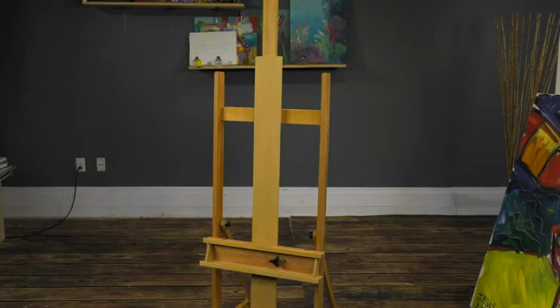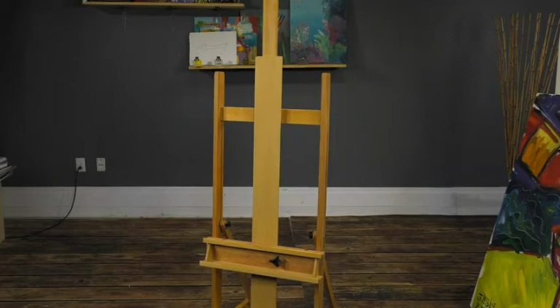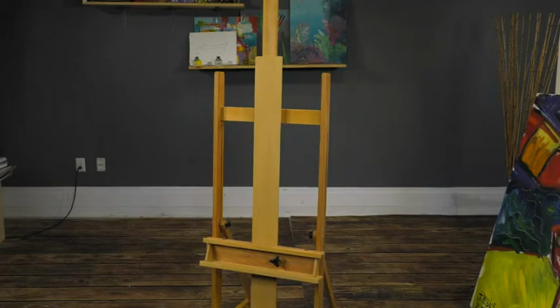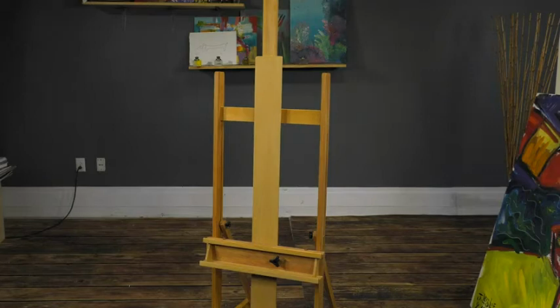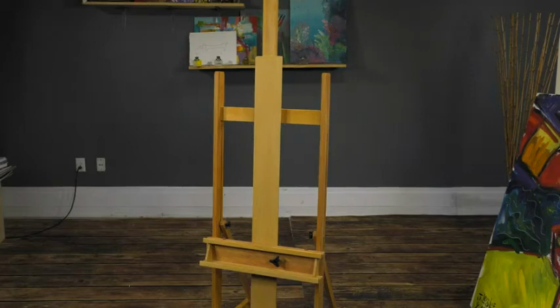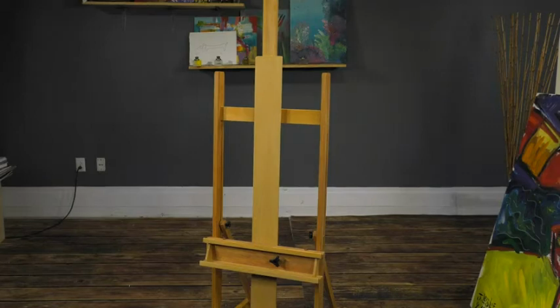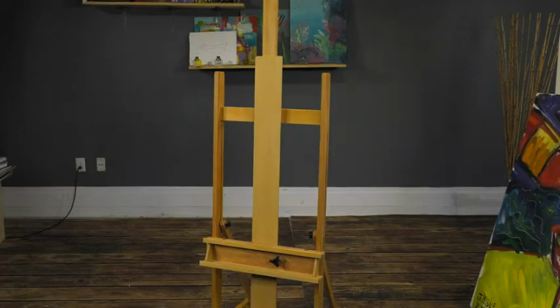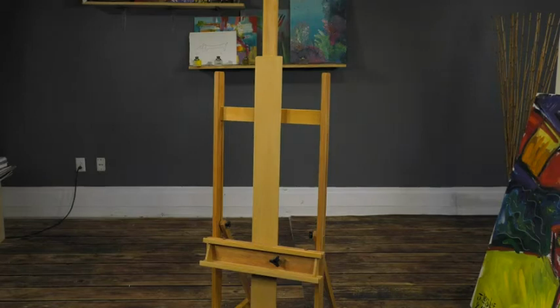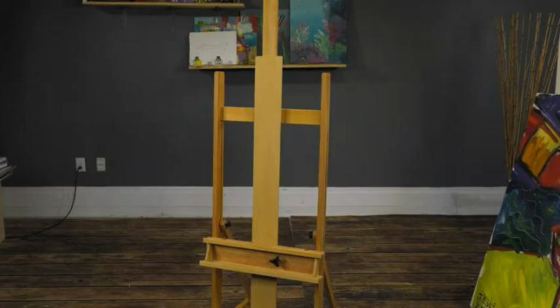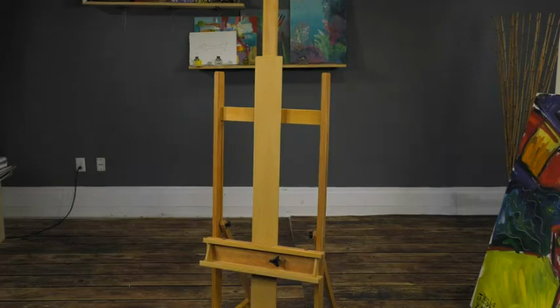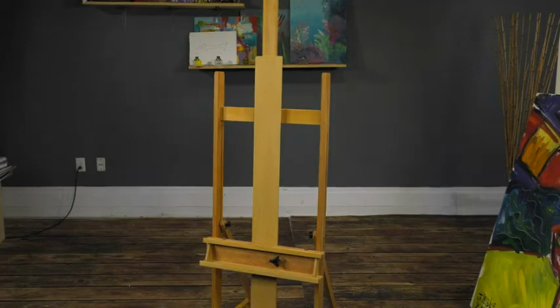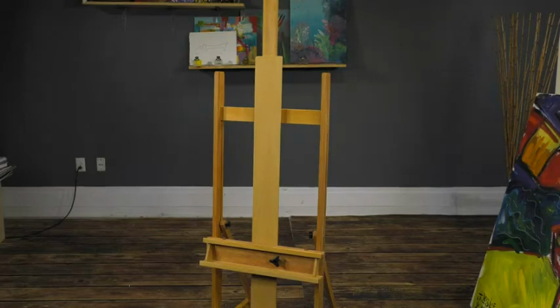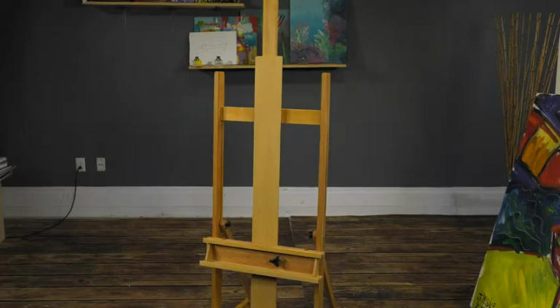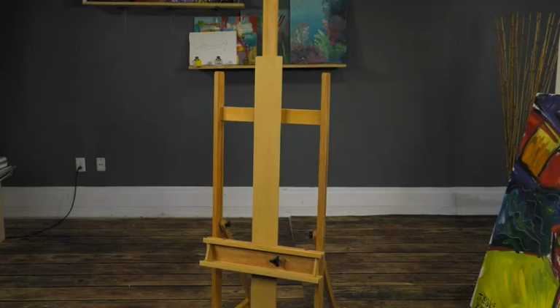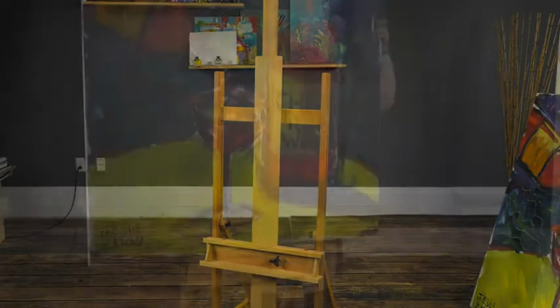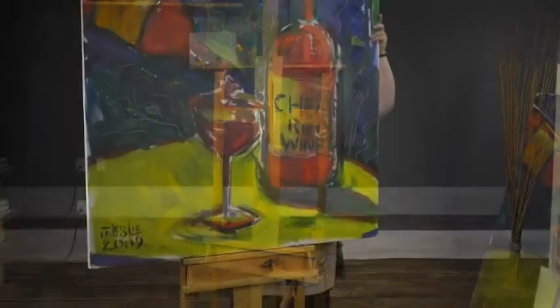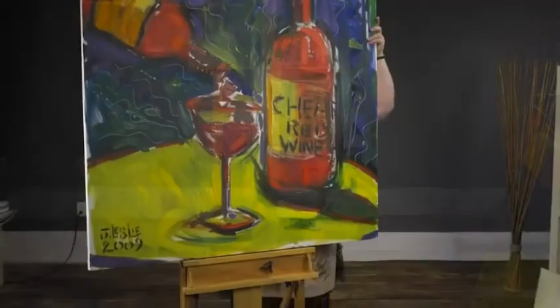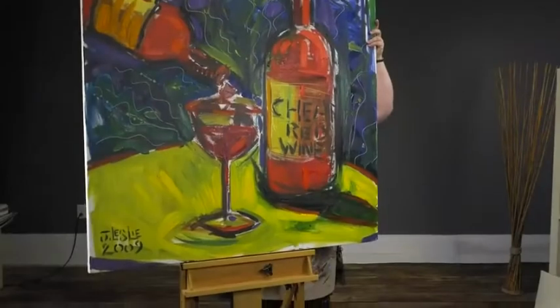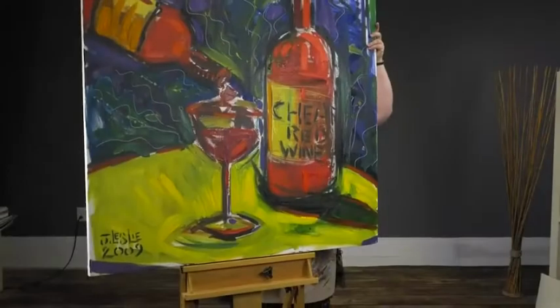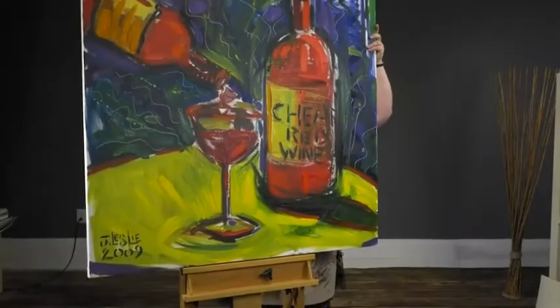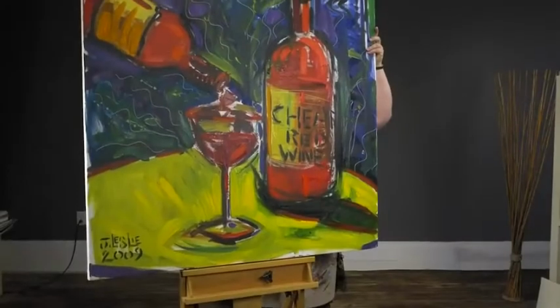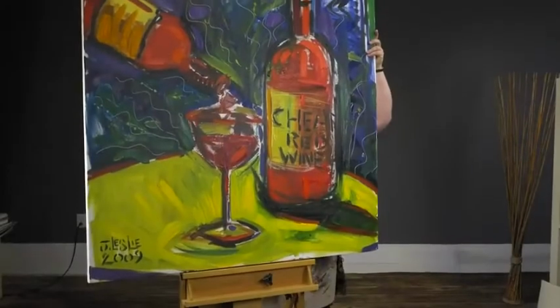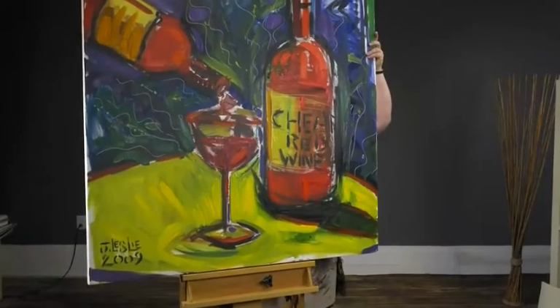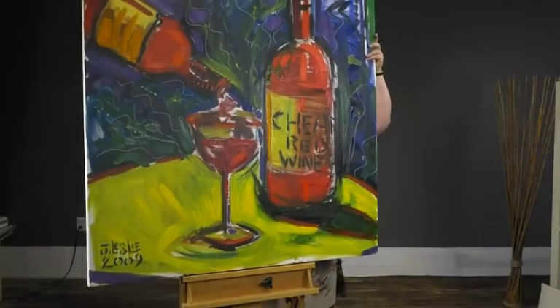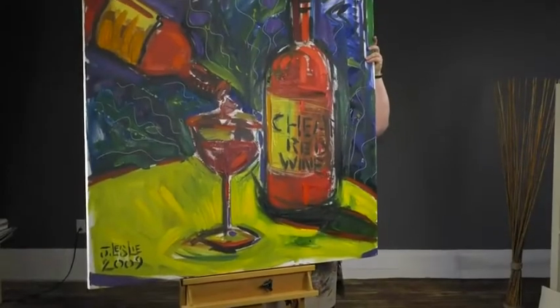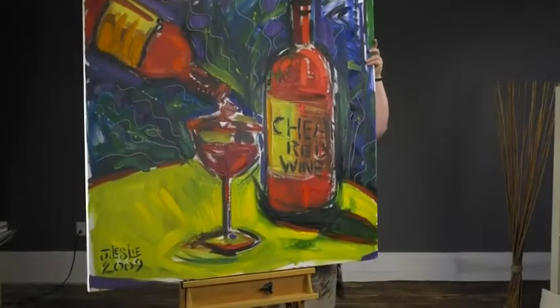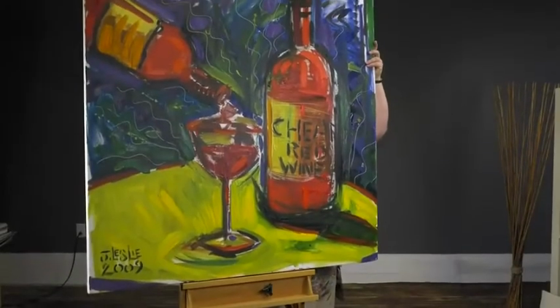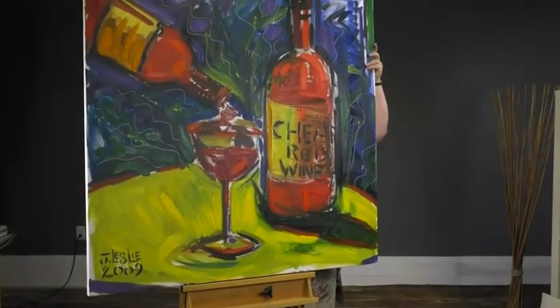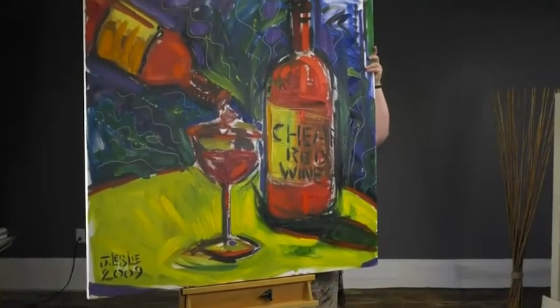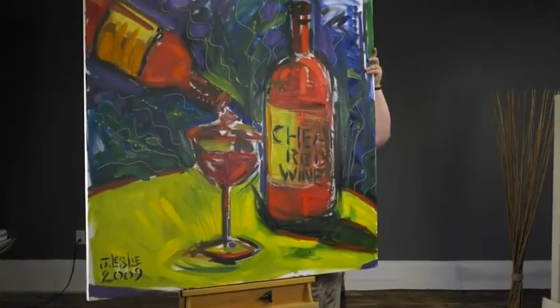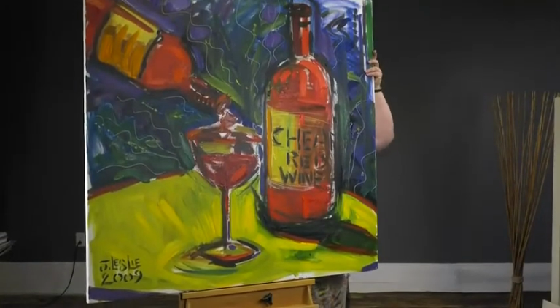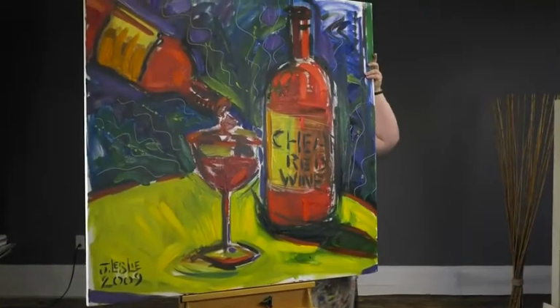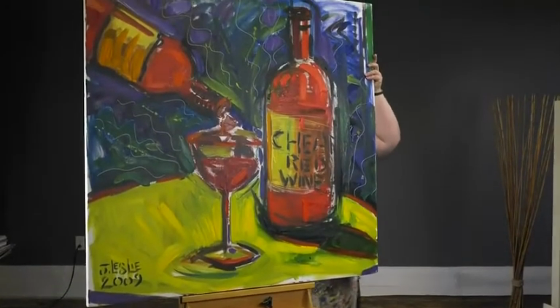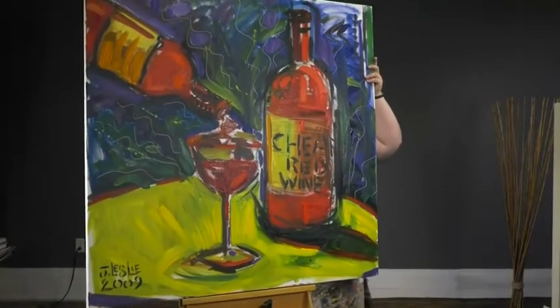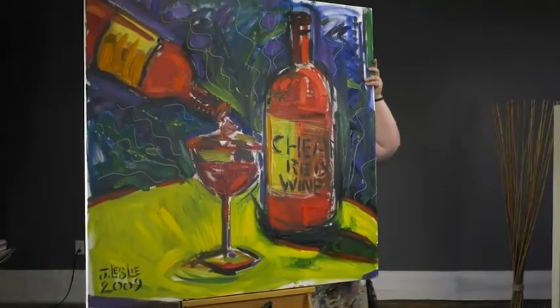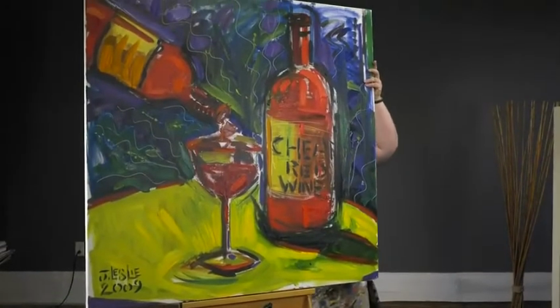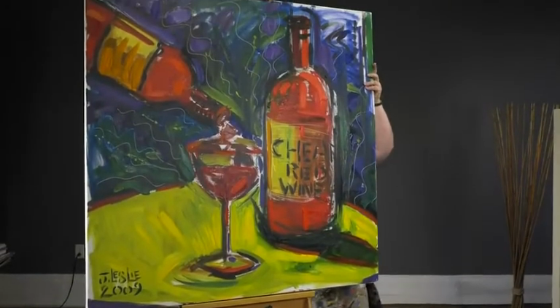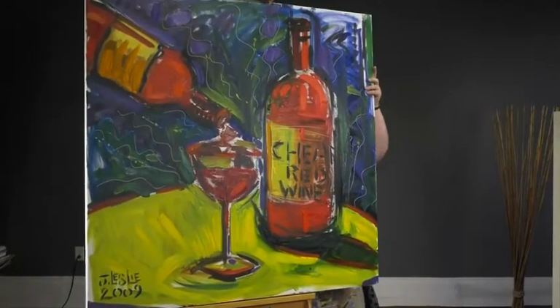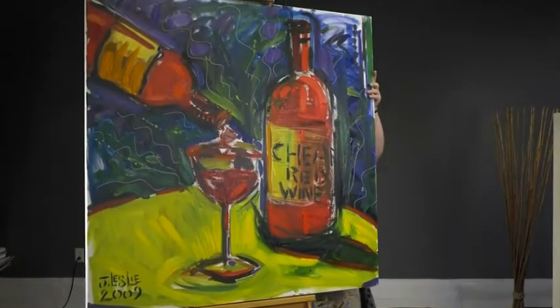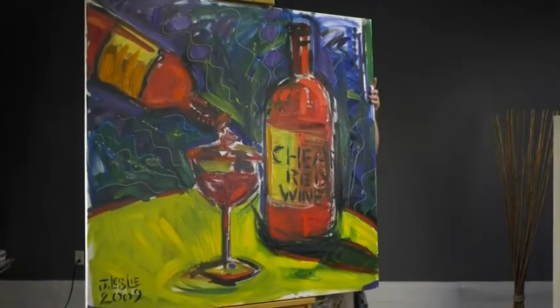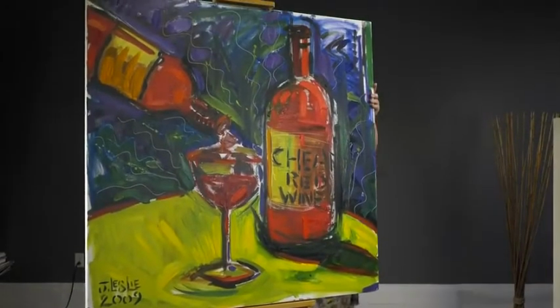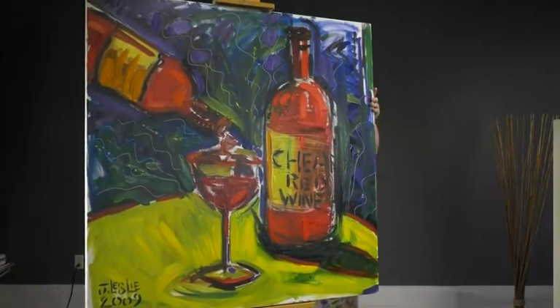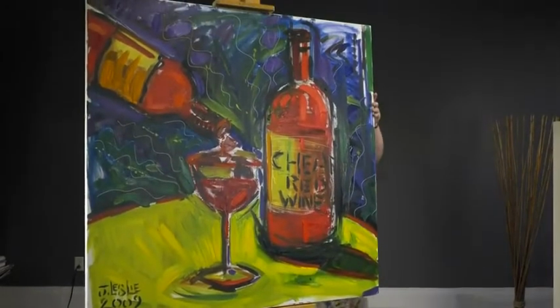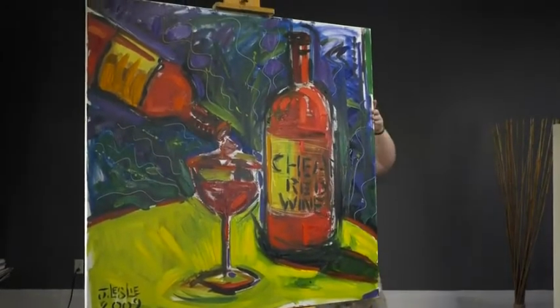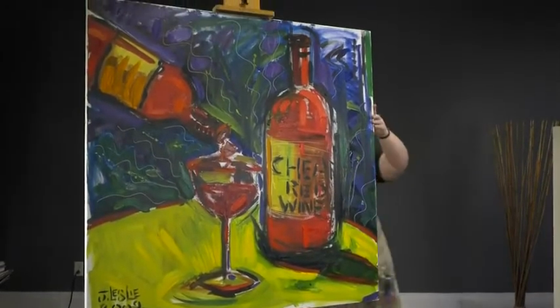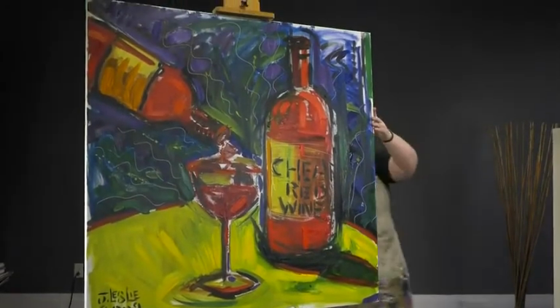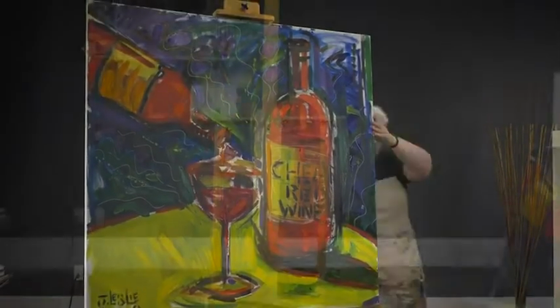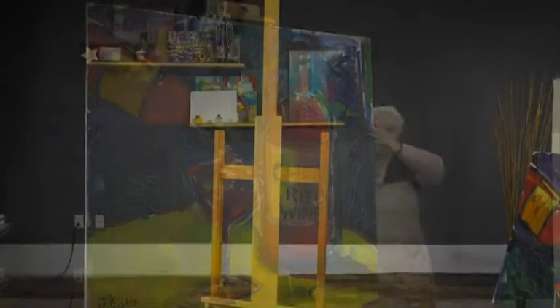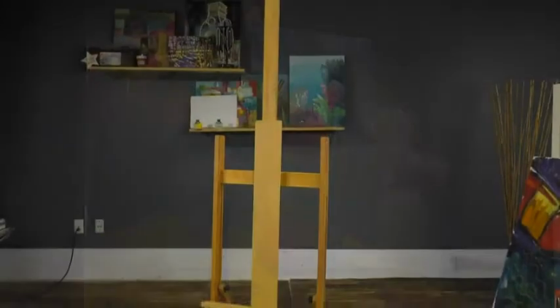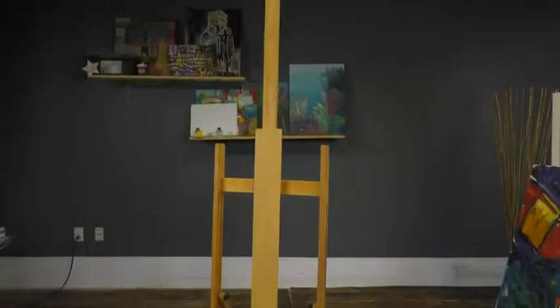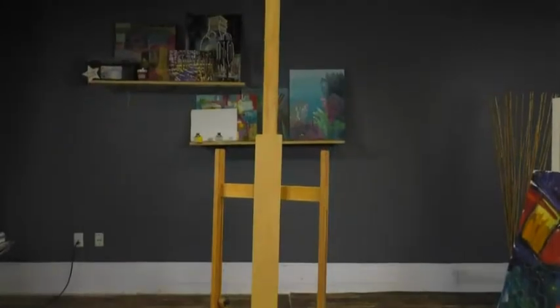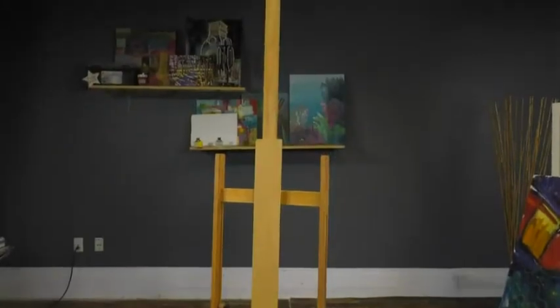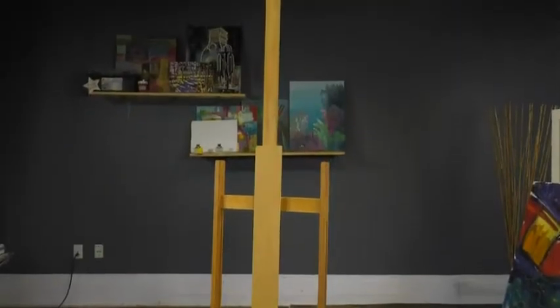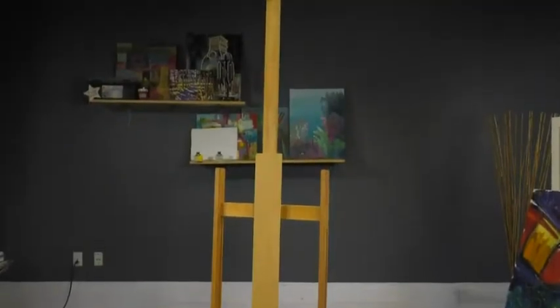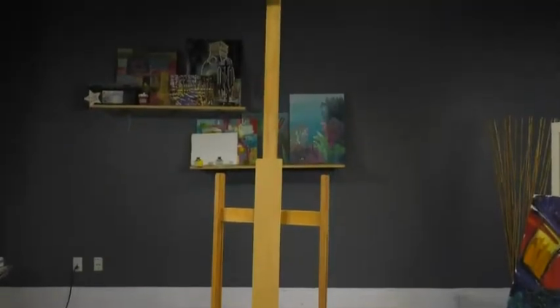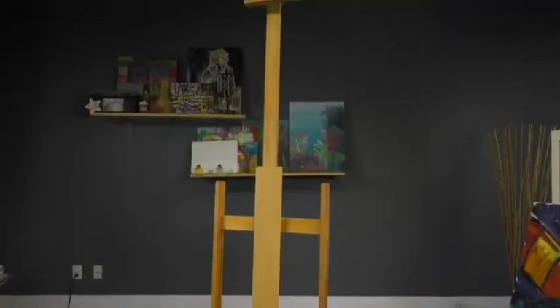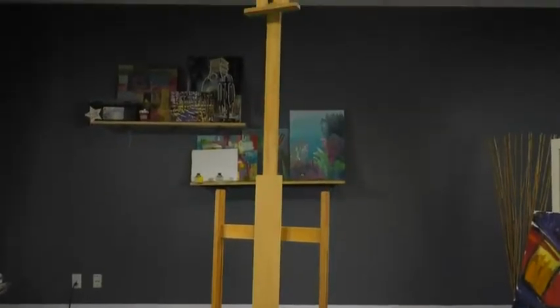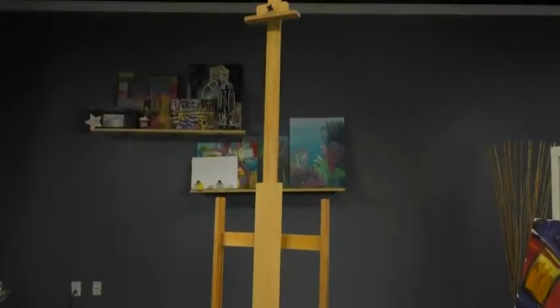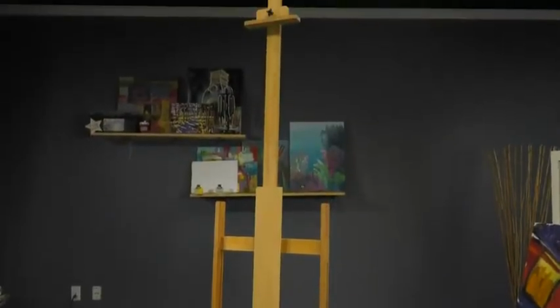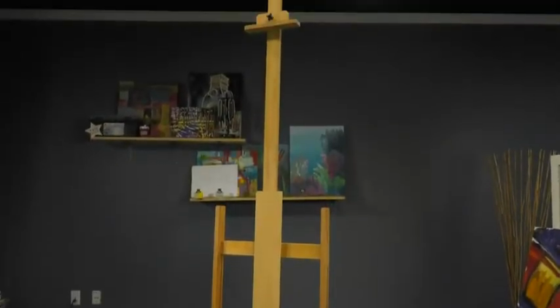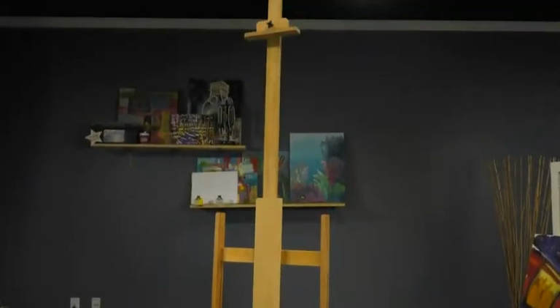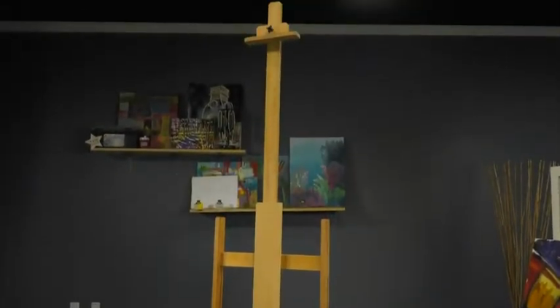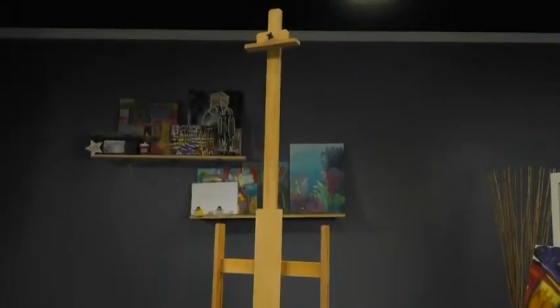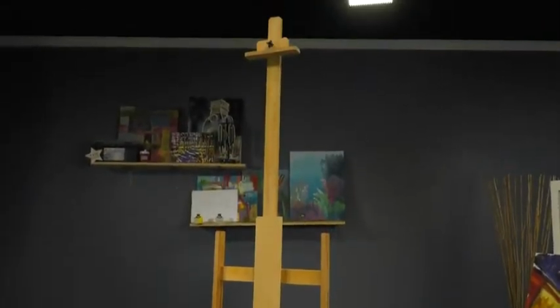This is a top quality hardwood easel that can hold up to an 84 inch canvas, with a height adjustment from 60 inches to 102 inches.